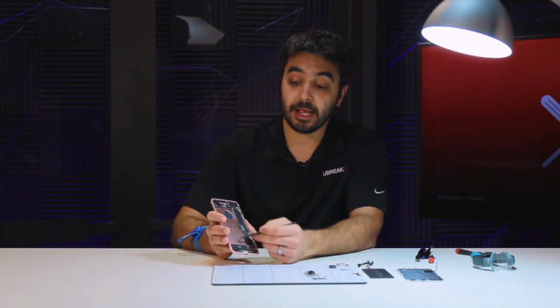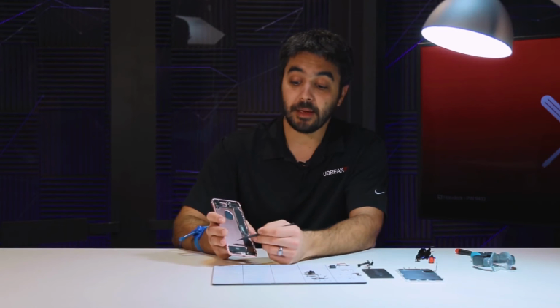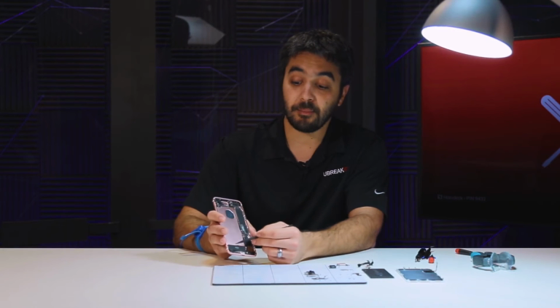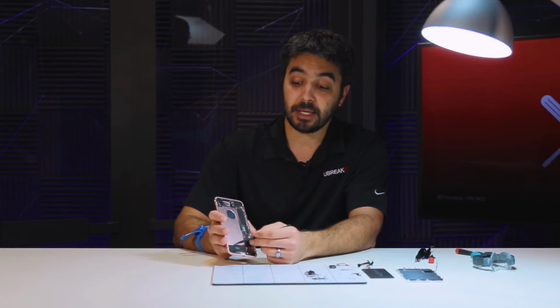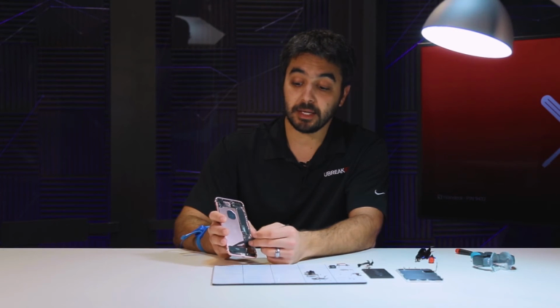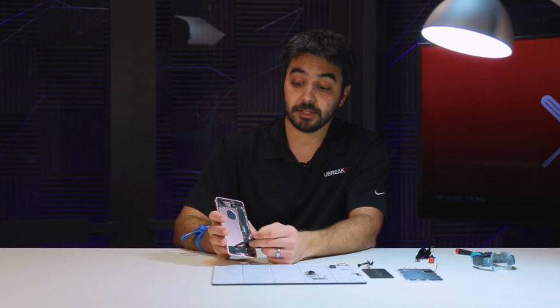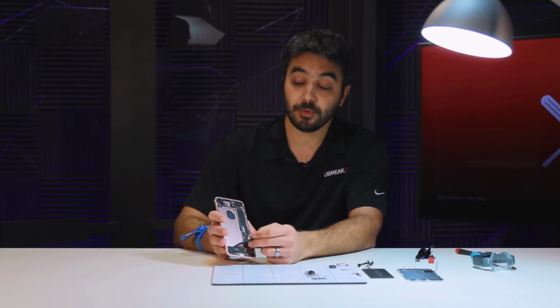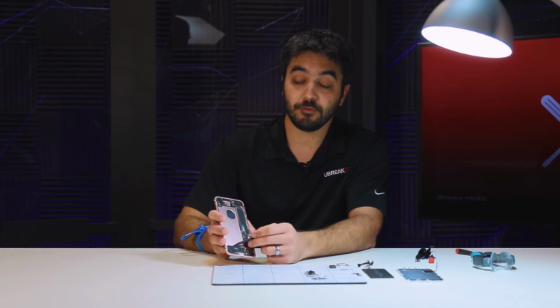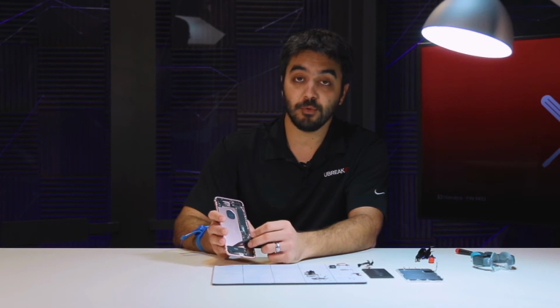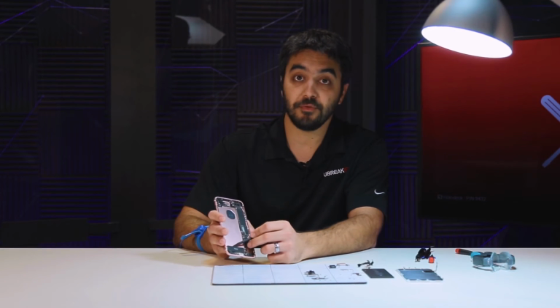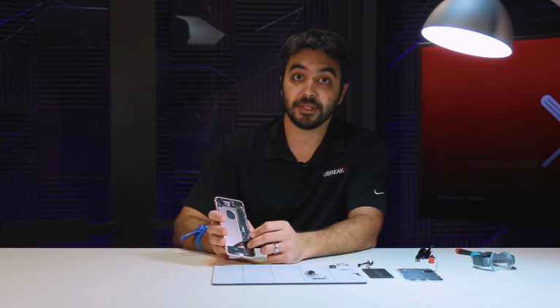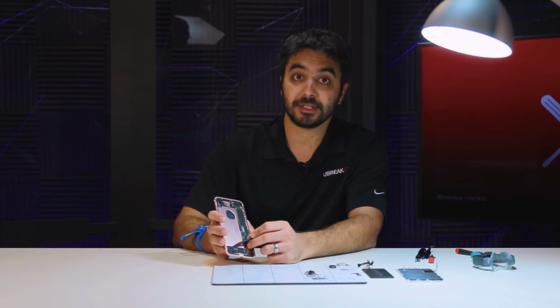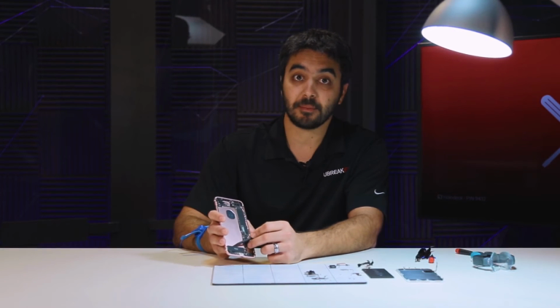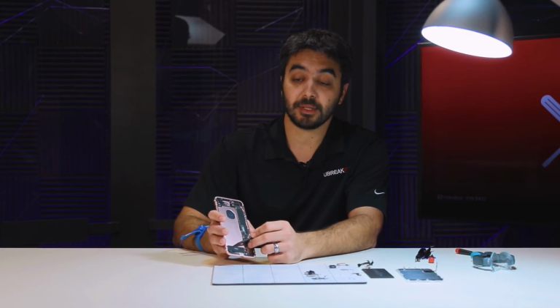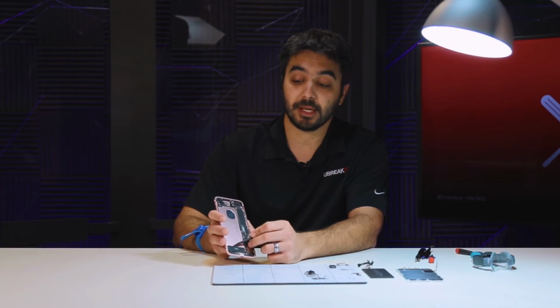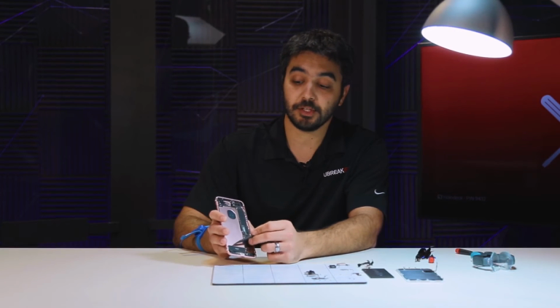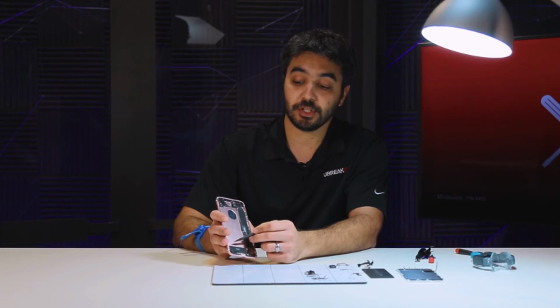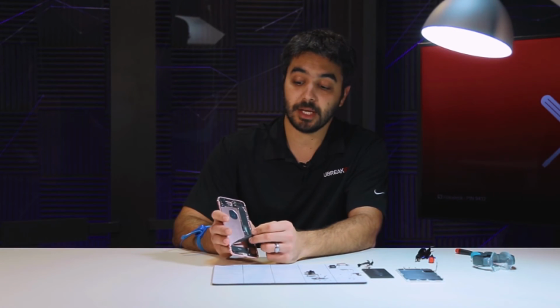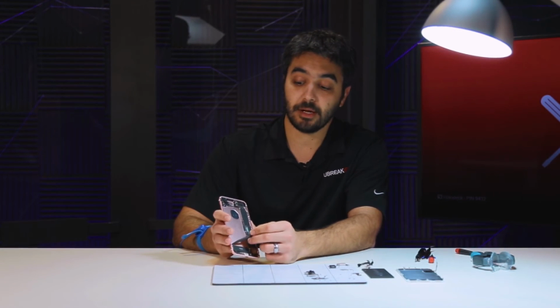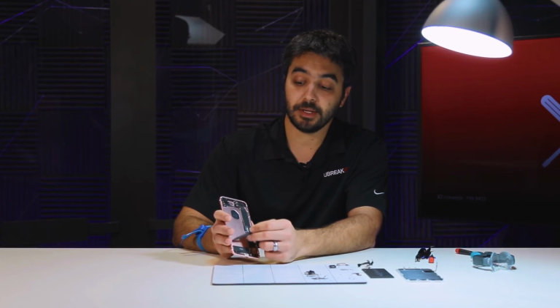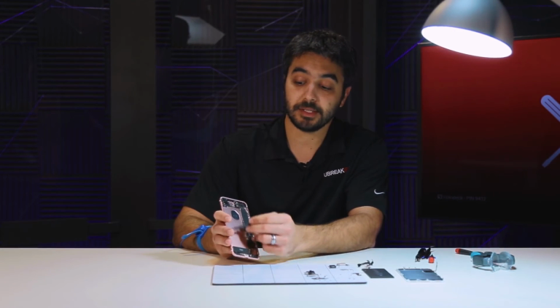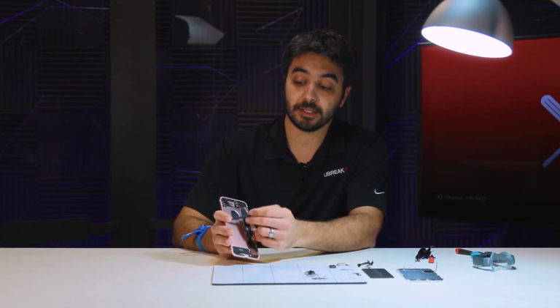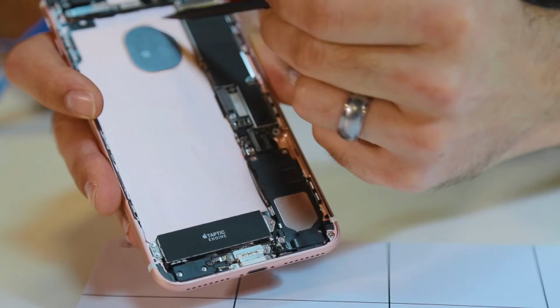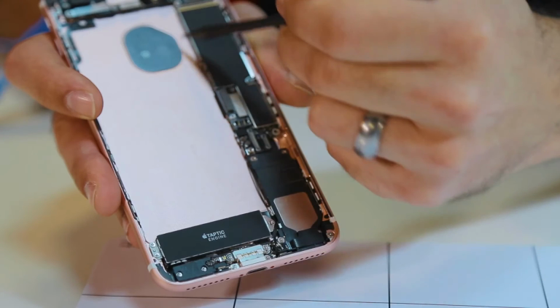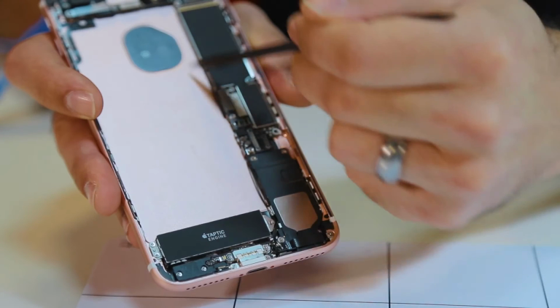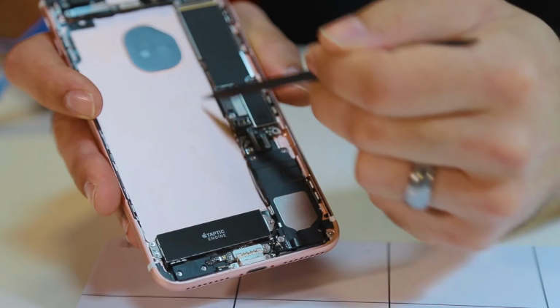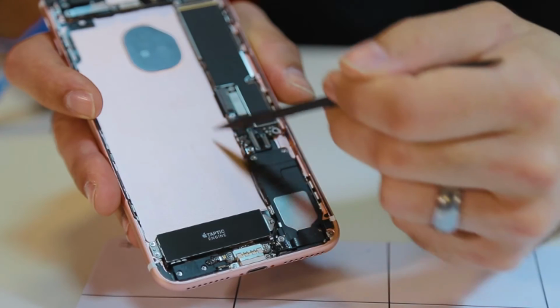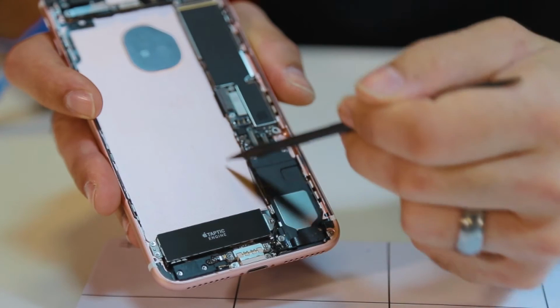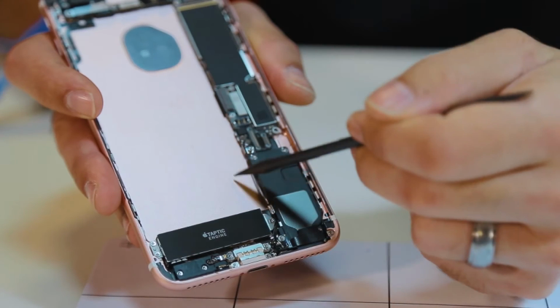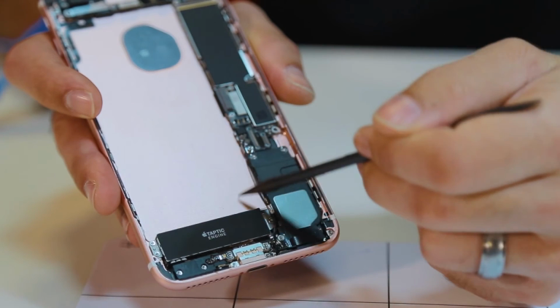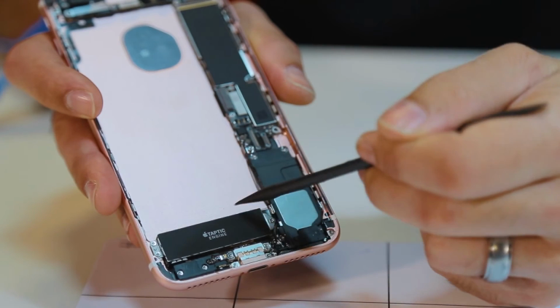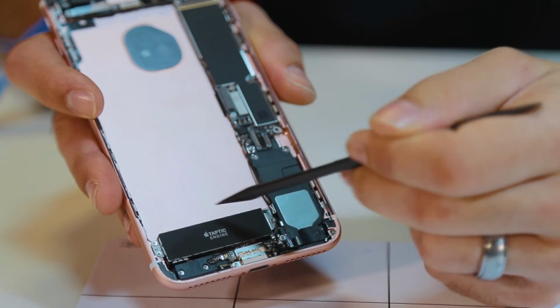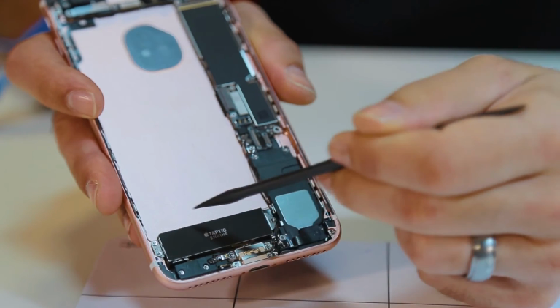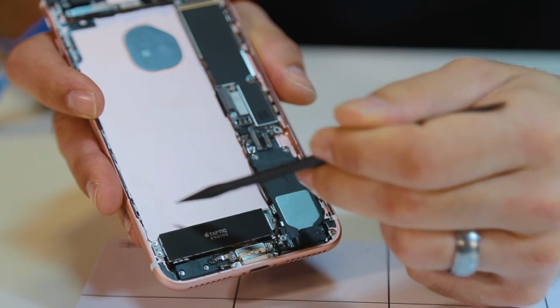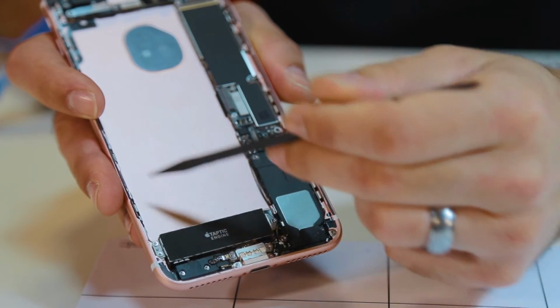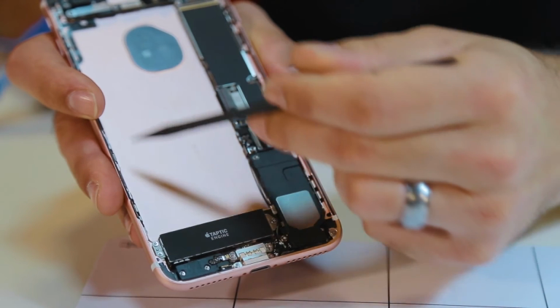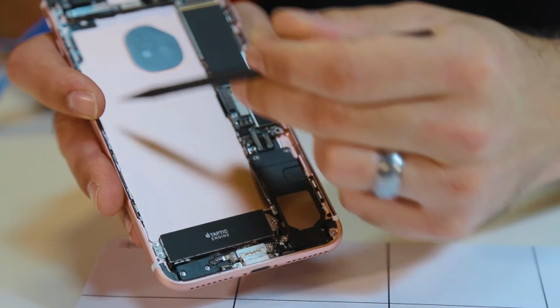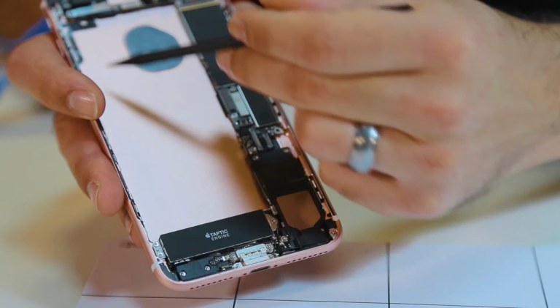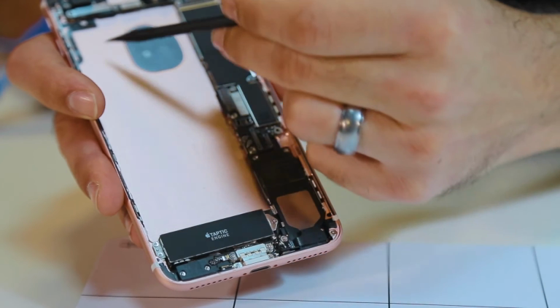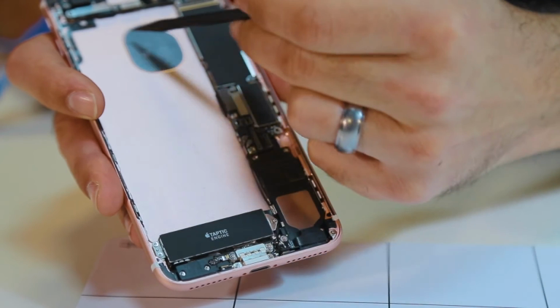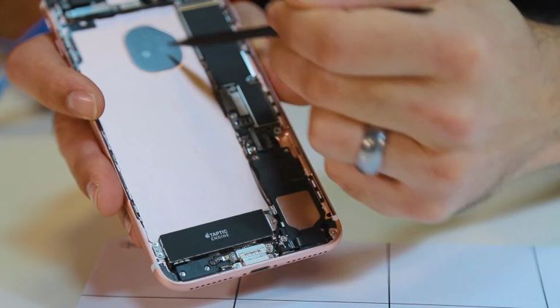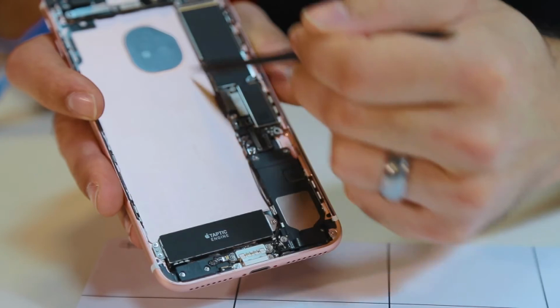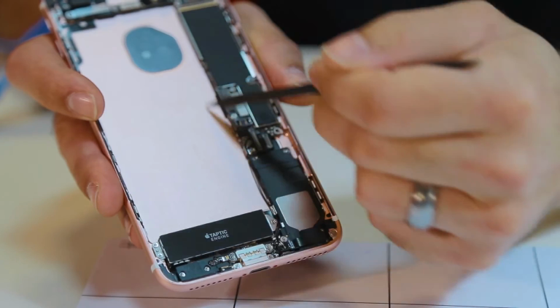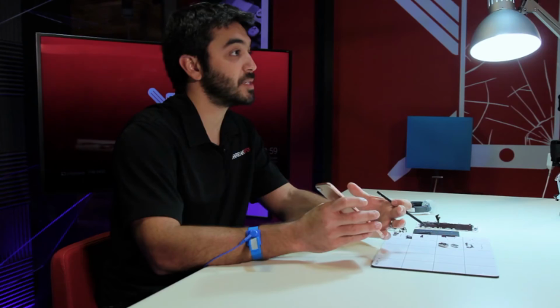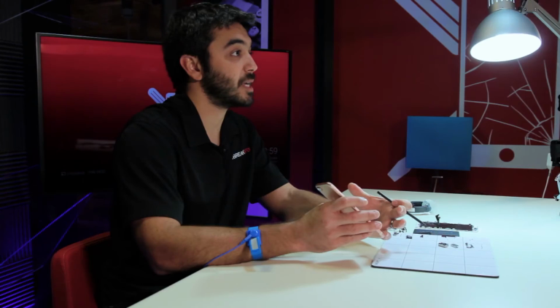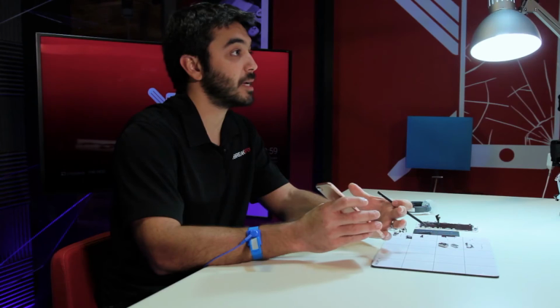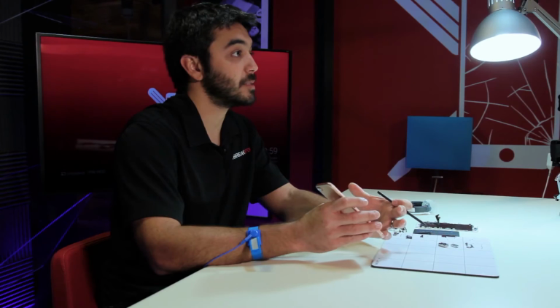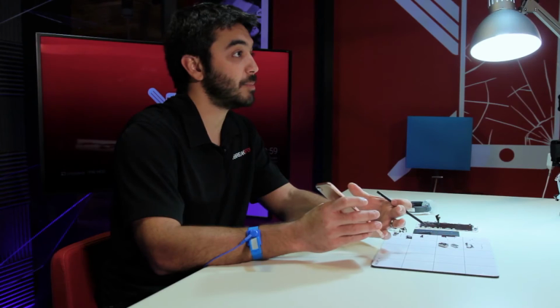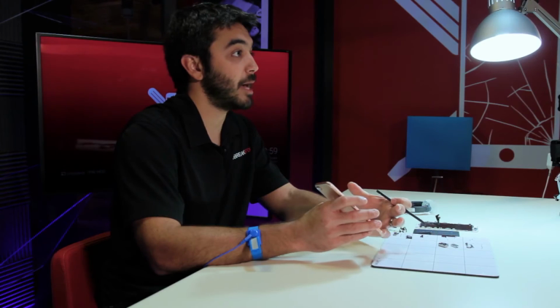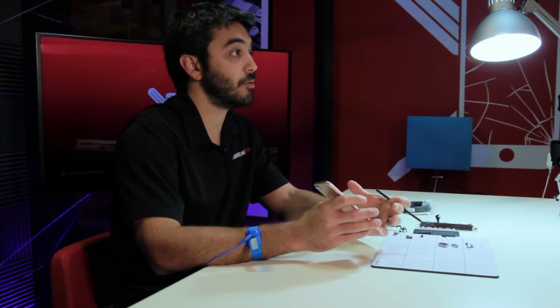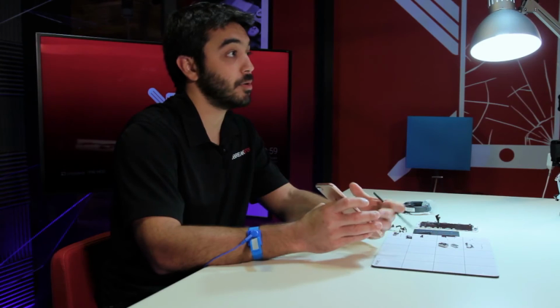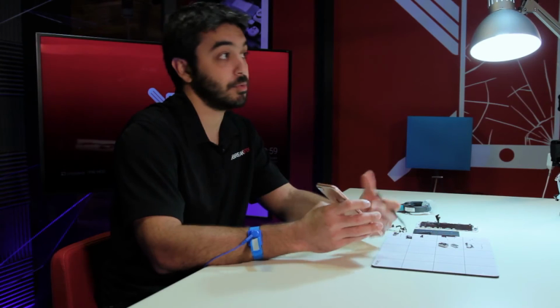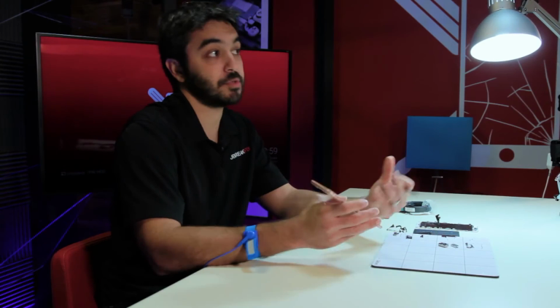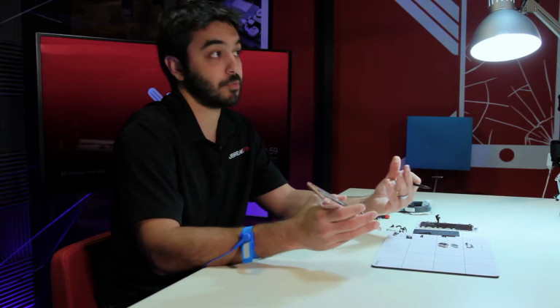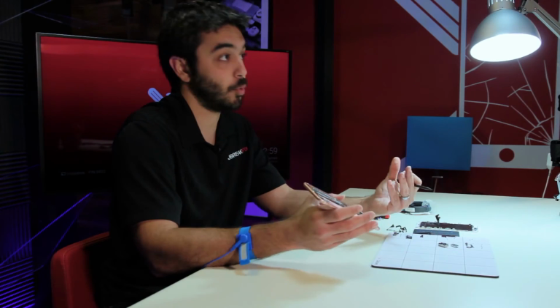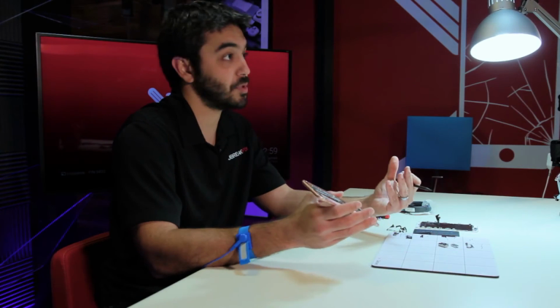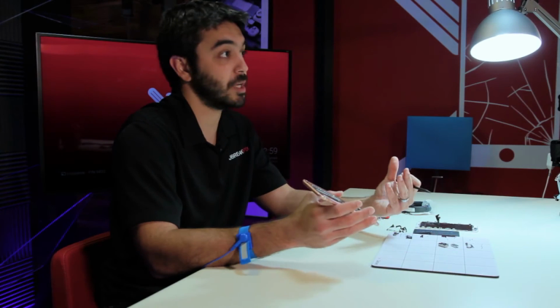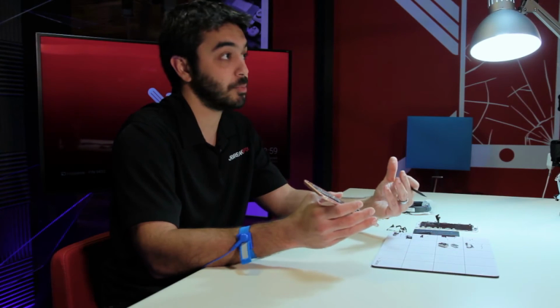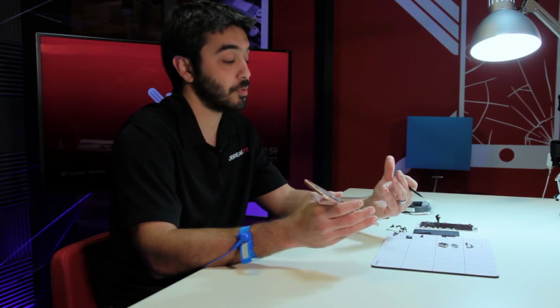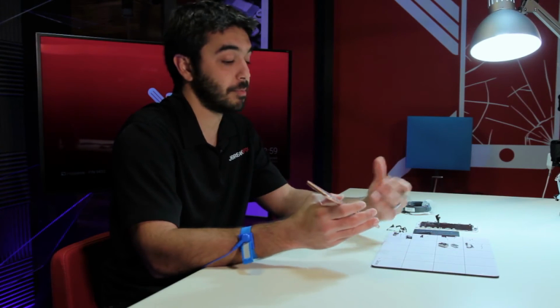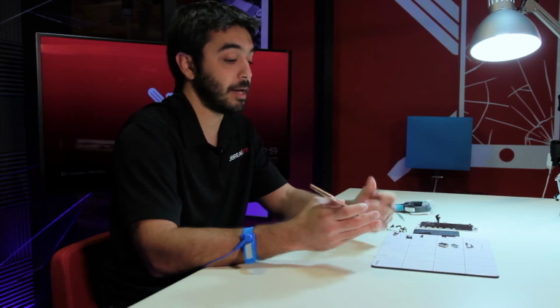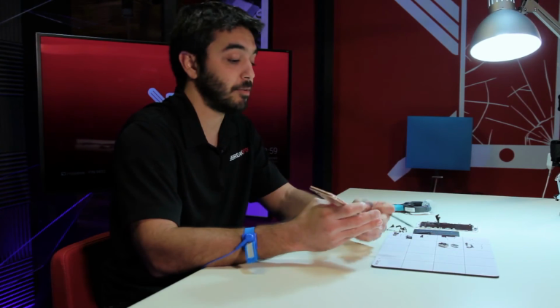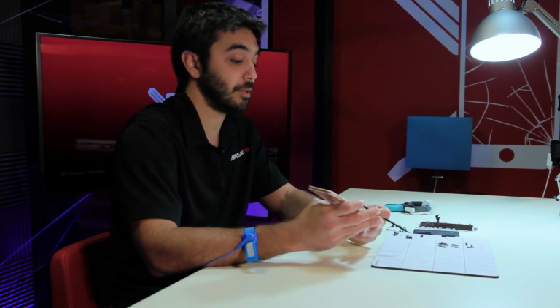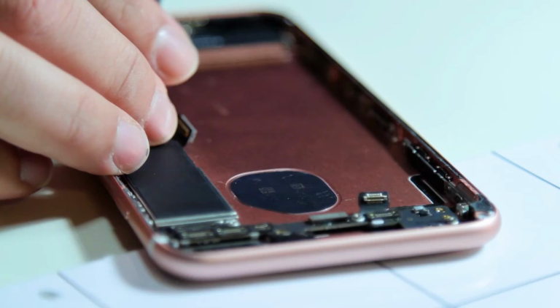And because we've moved this Taptic Engine out, it's allowed Apple to use a little bit of a bigger size battery, which of course helps with battery life.